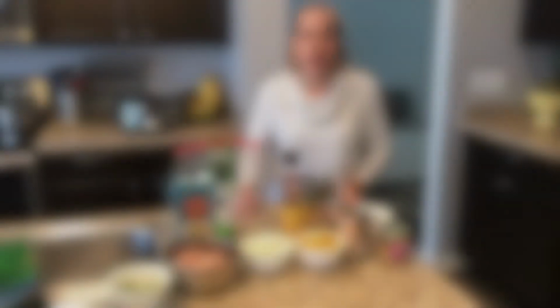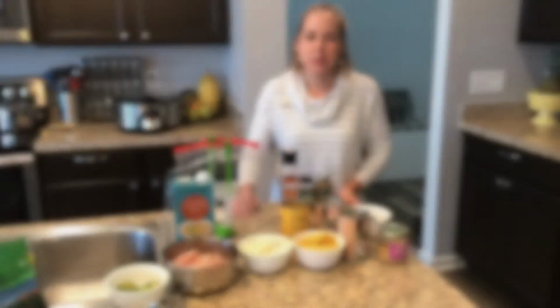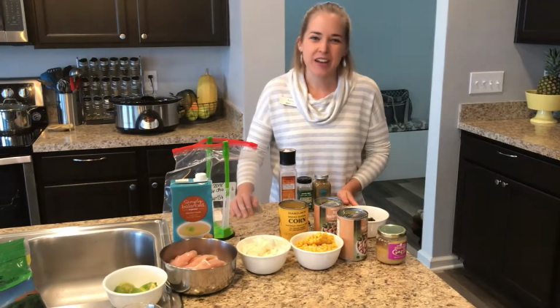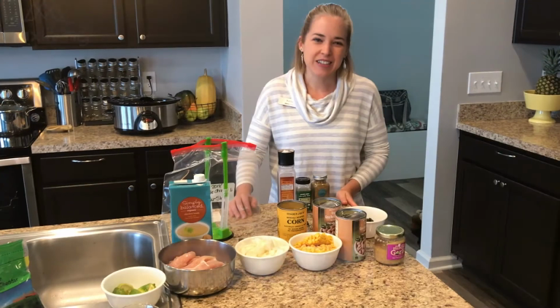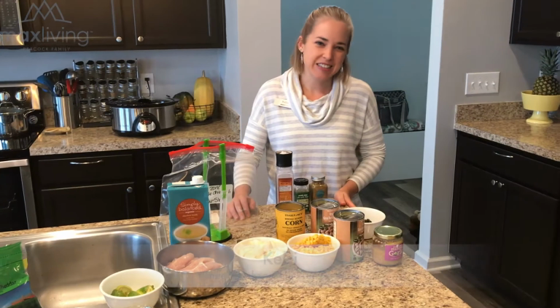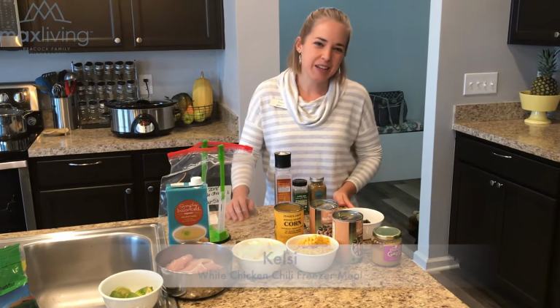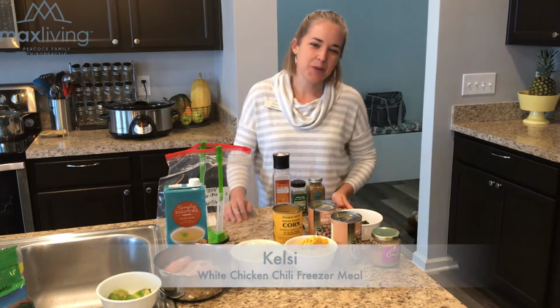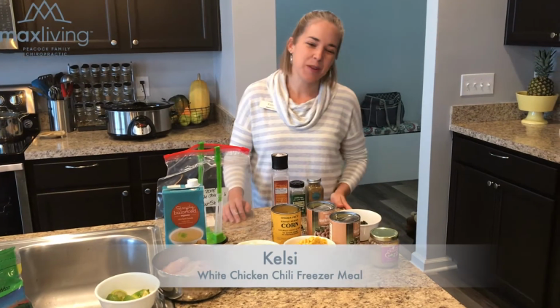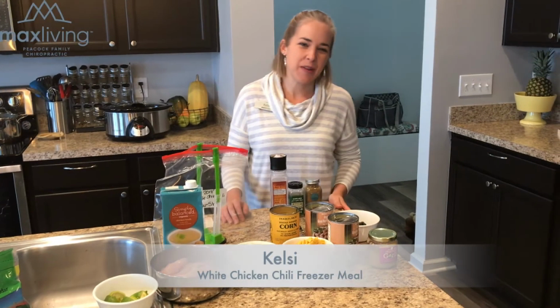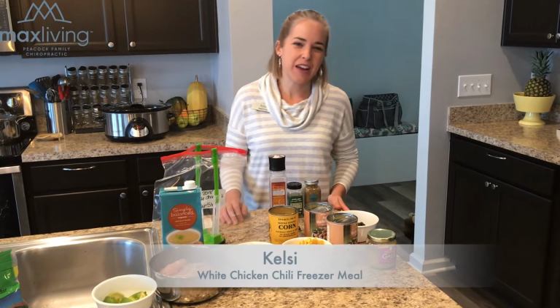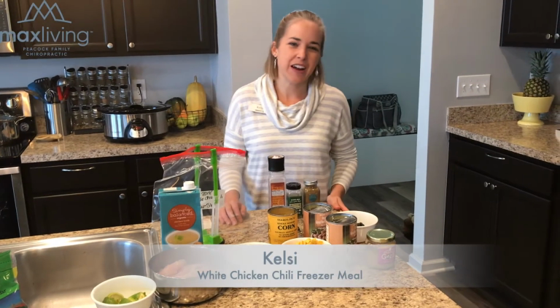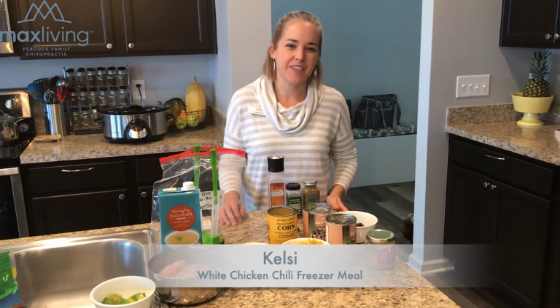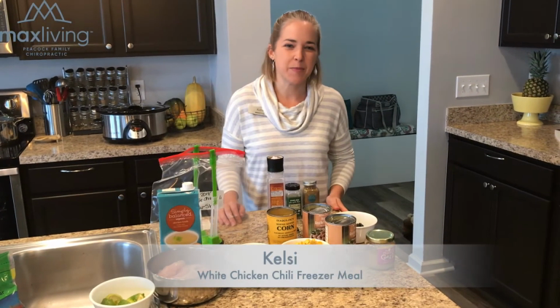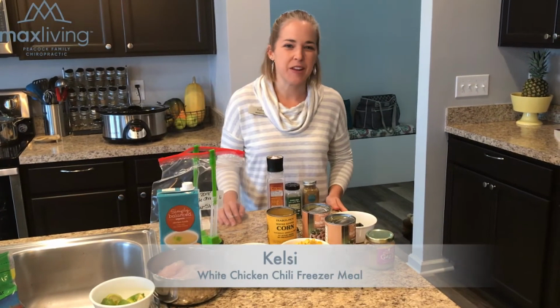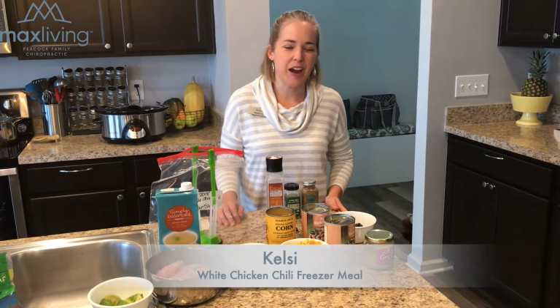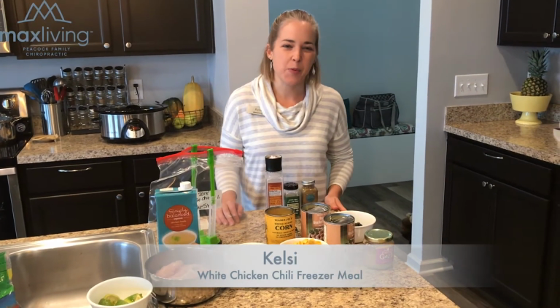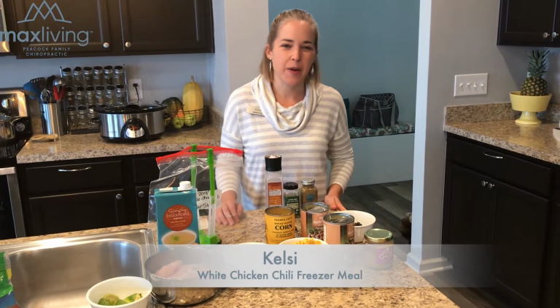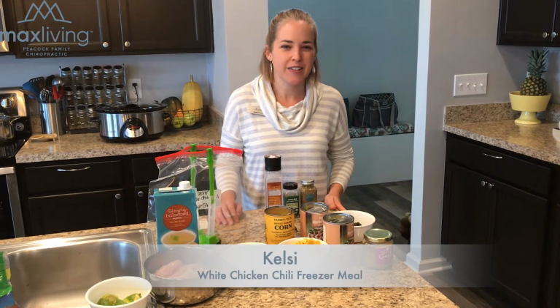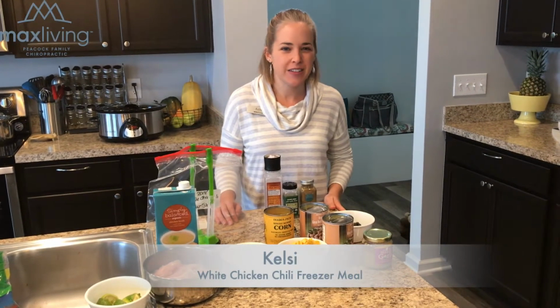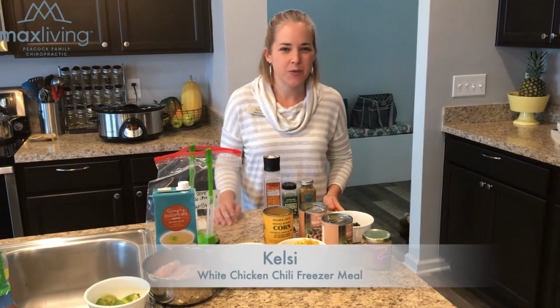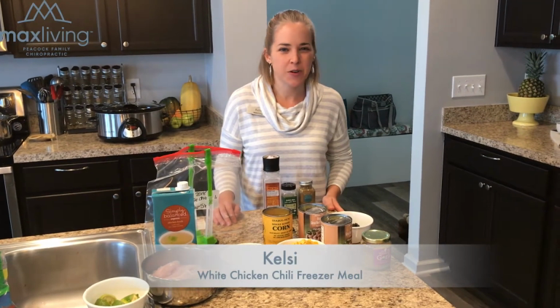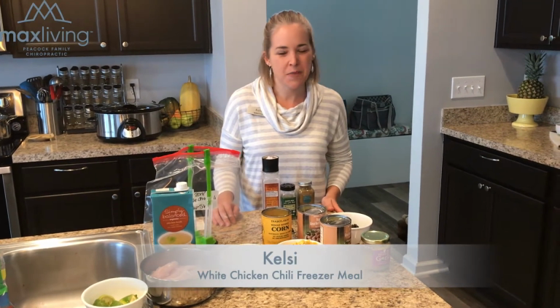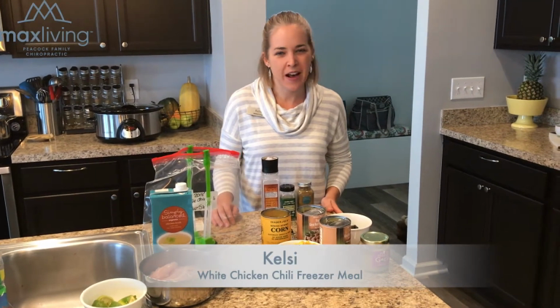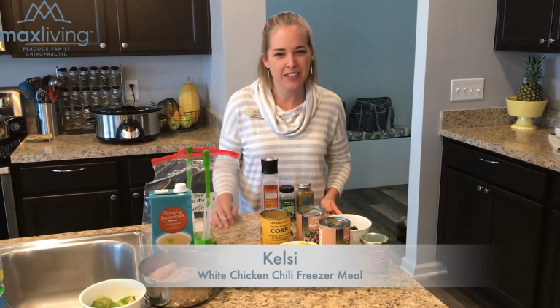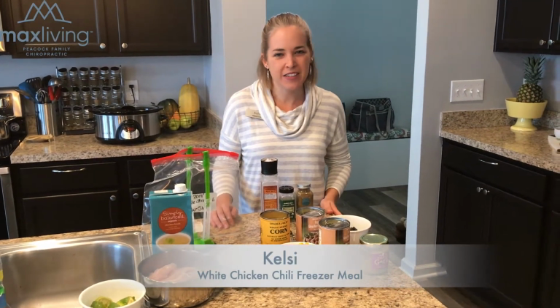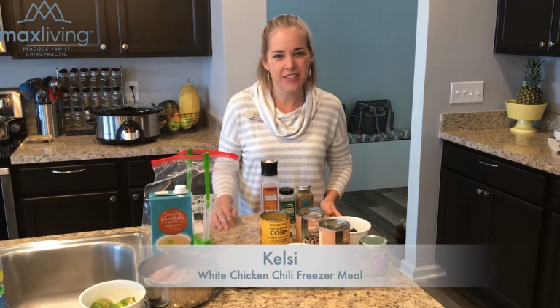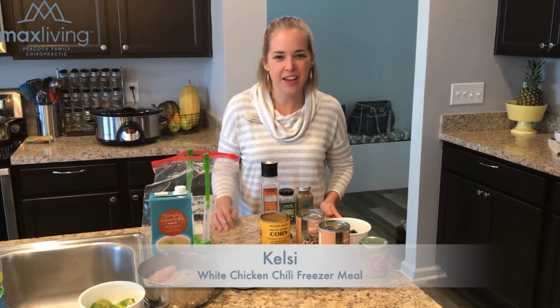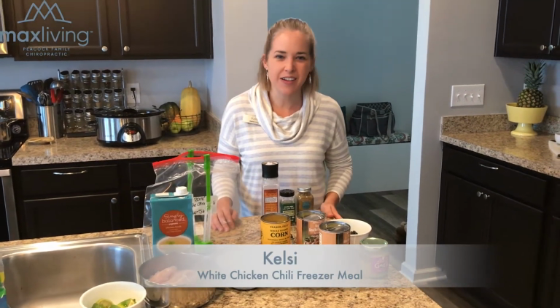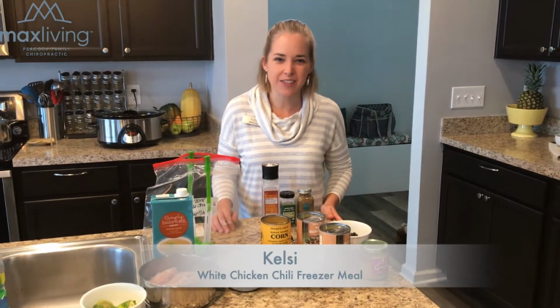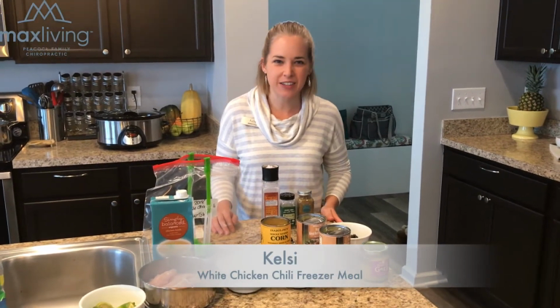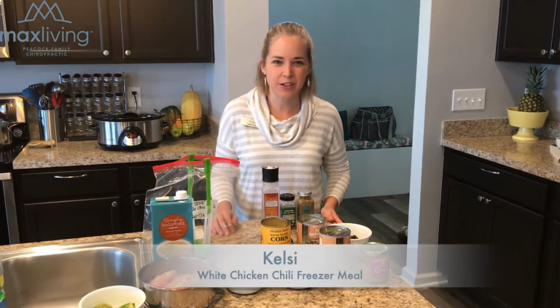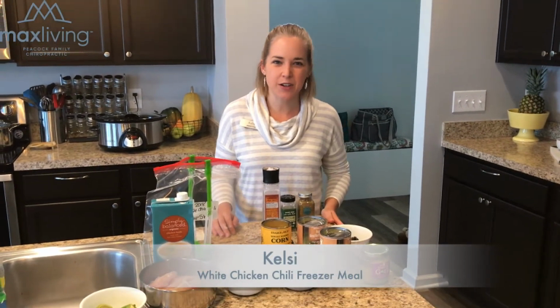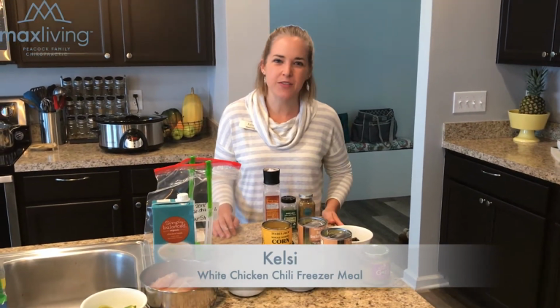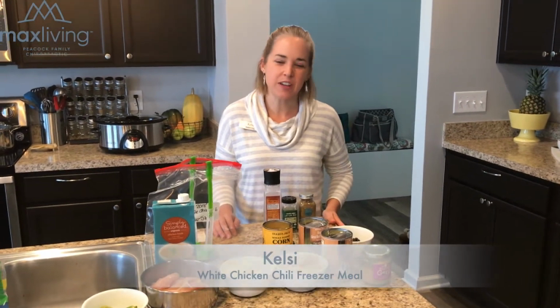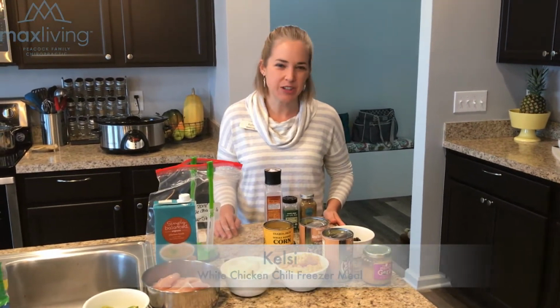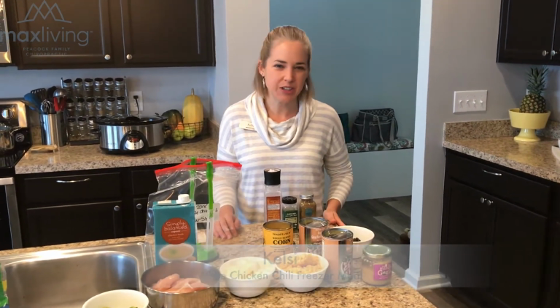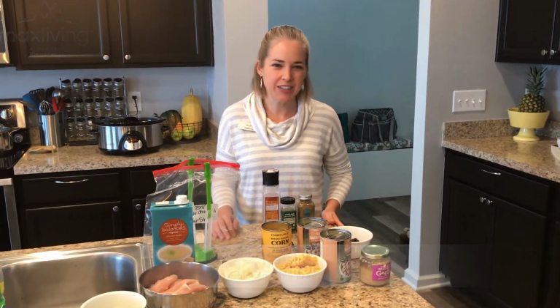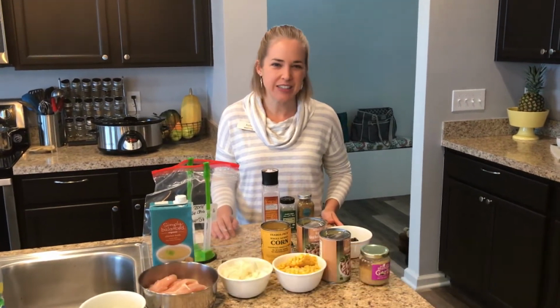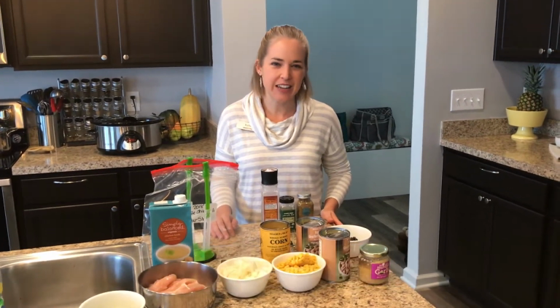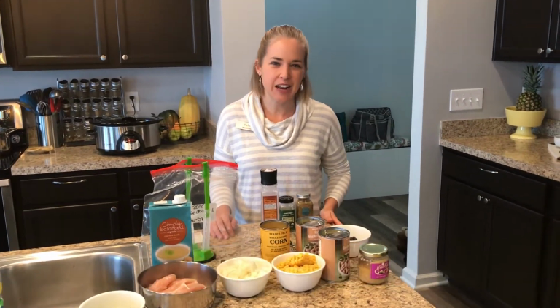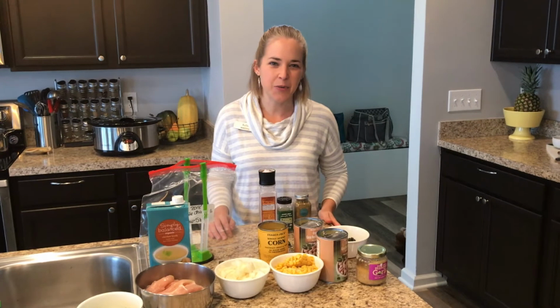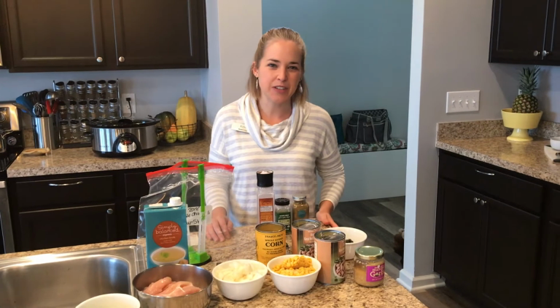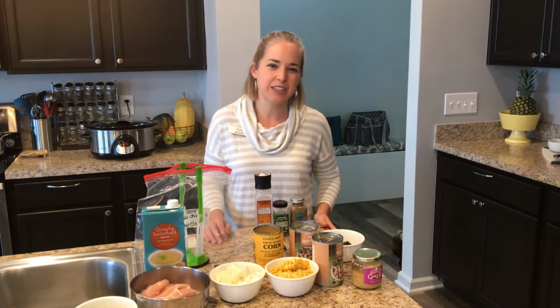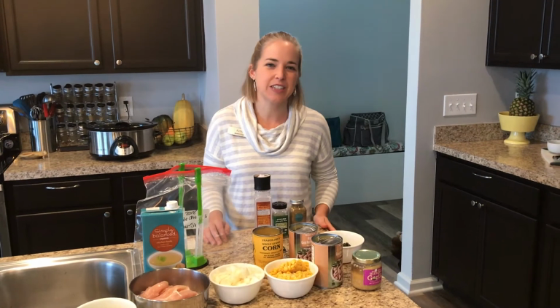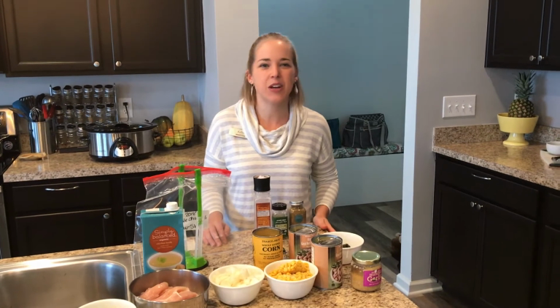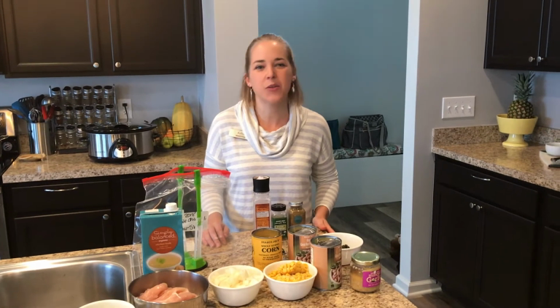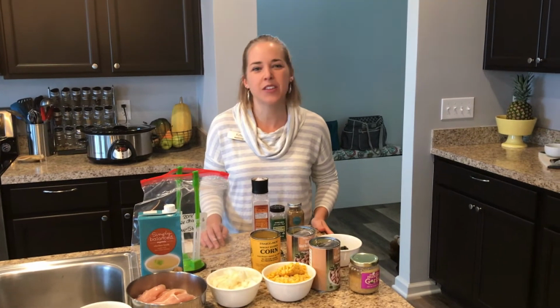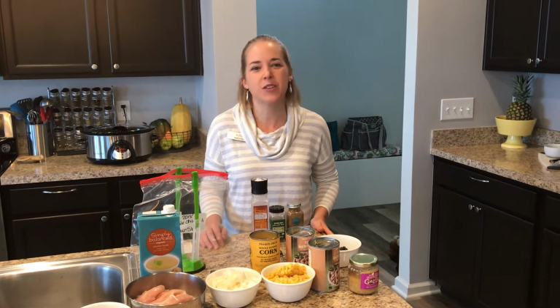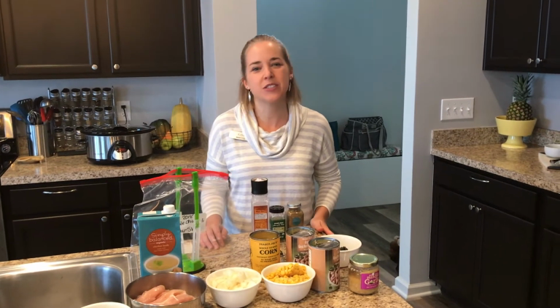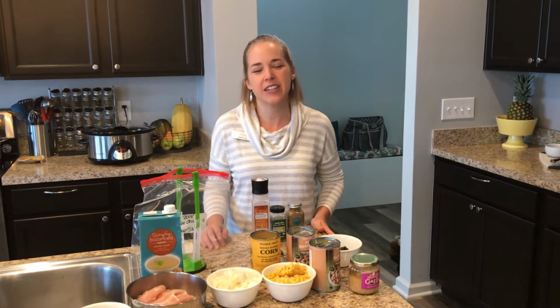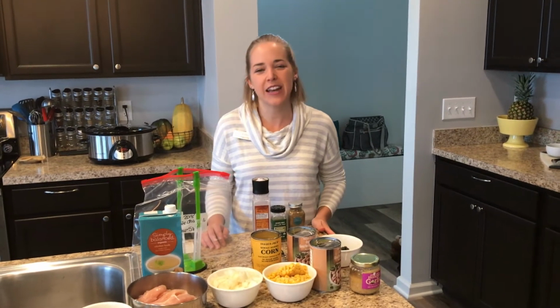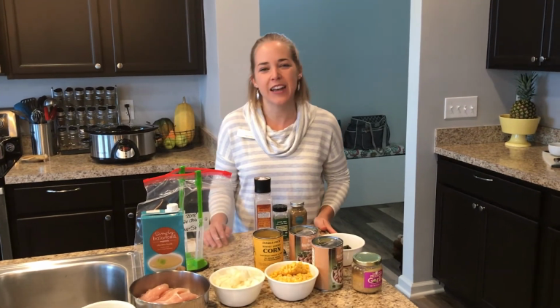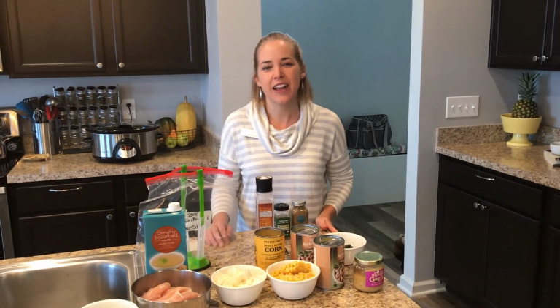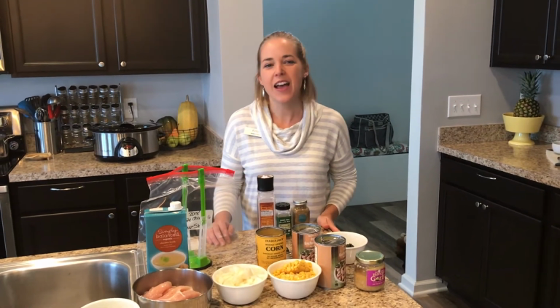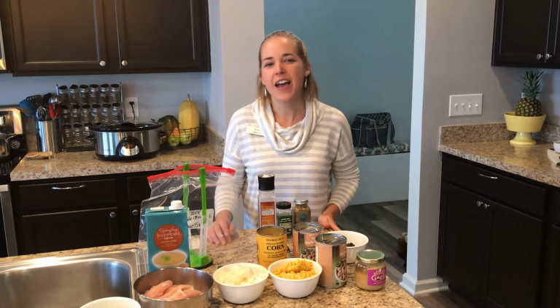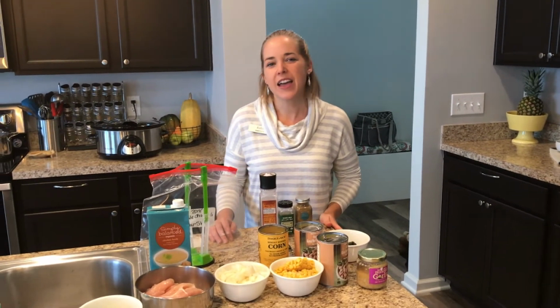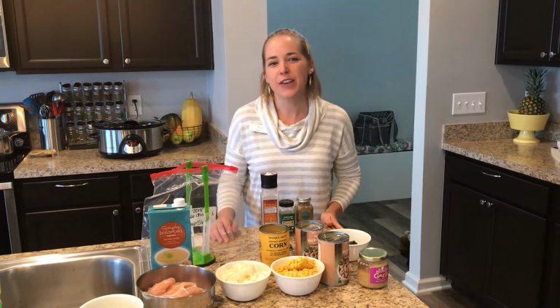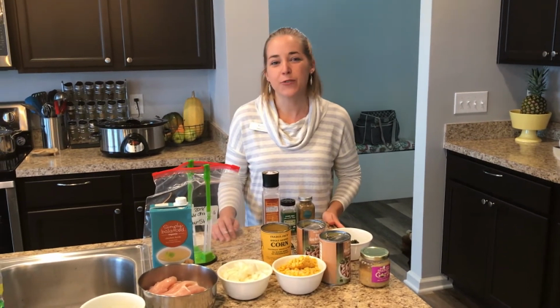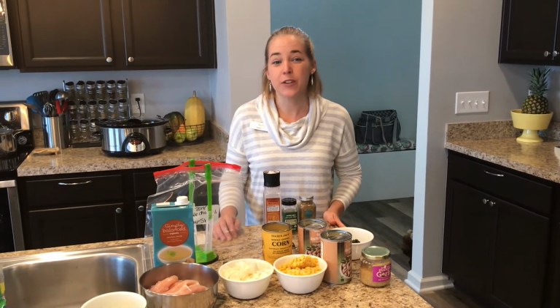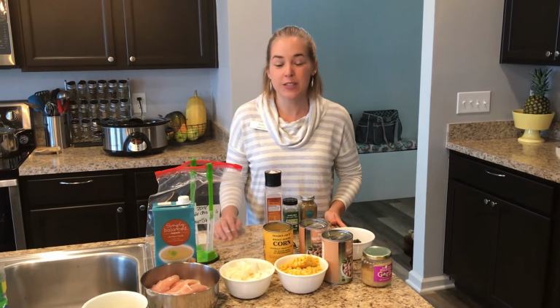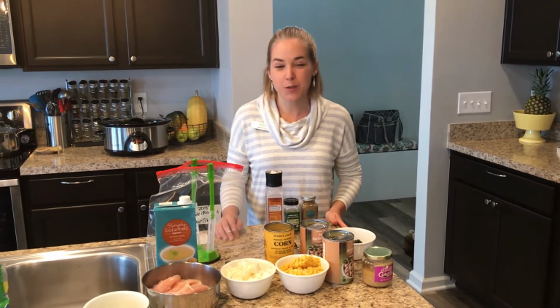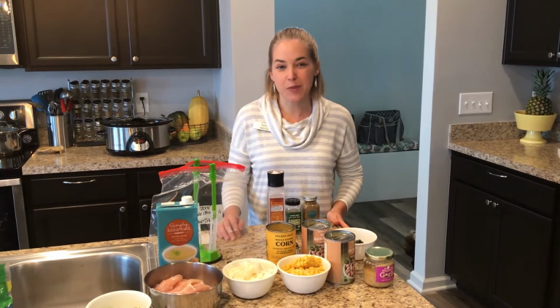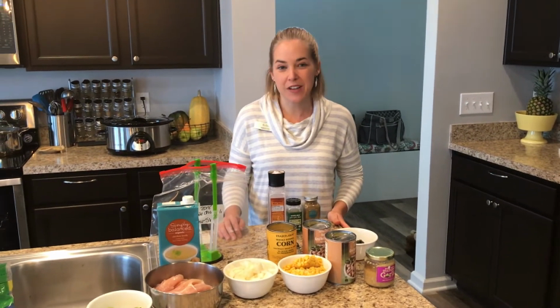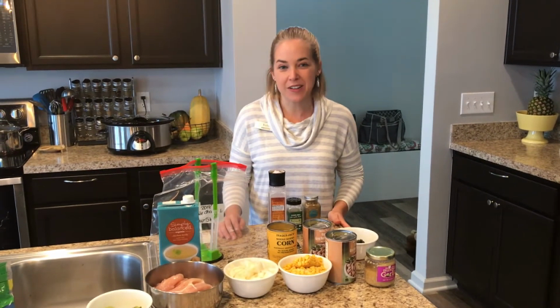I'm Kelsey with Peacock Family Chiropractic. We're a Max Living Health Center in Fishers, and I wanted to share with you today a freezer meal.